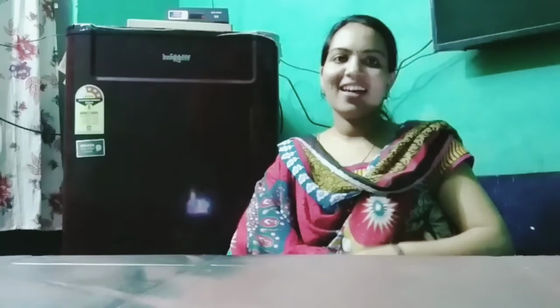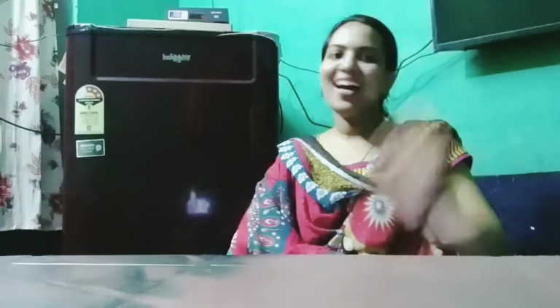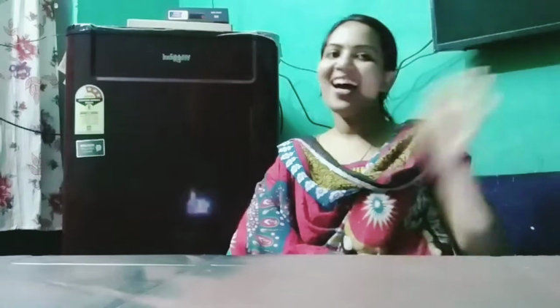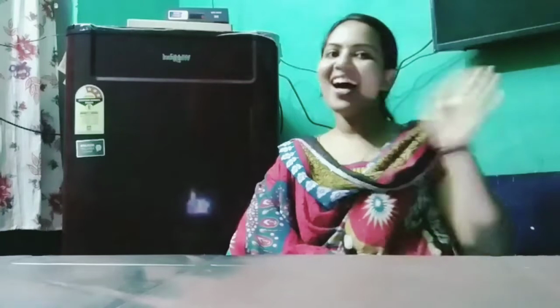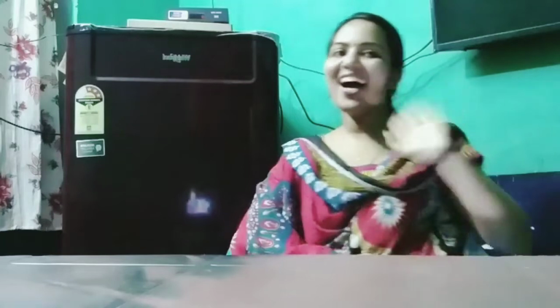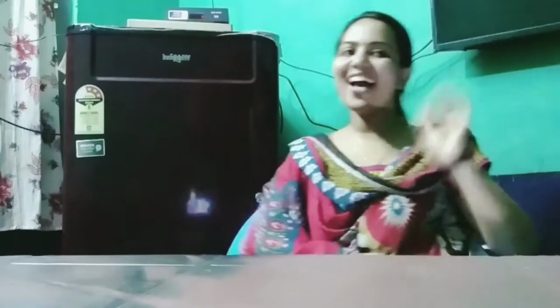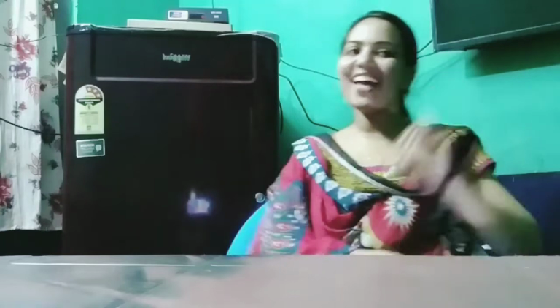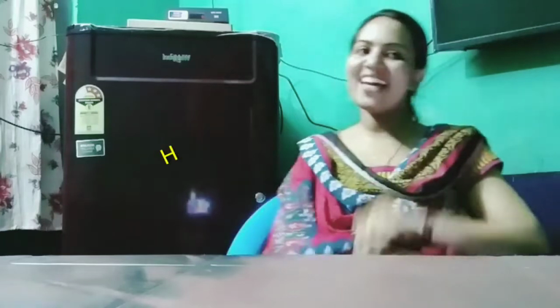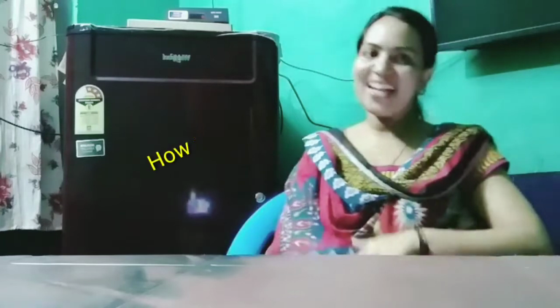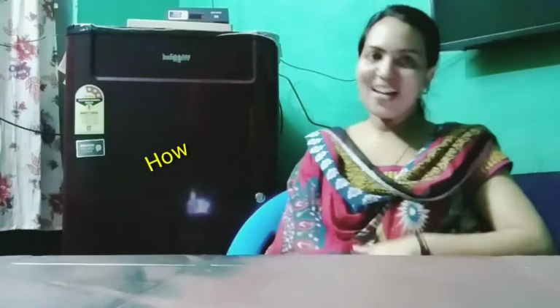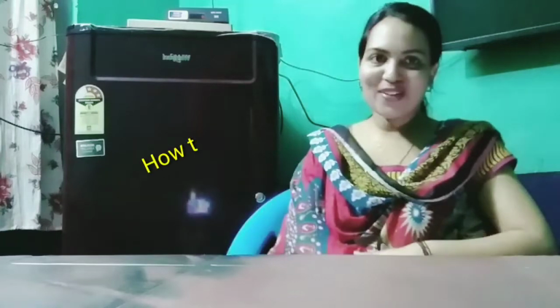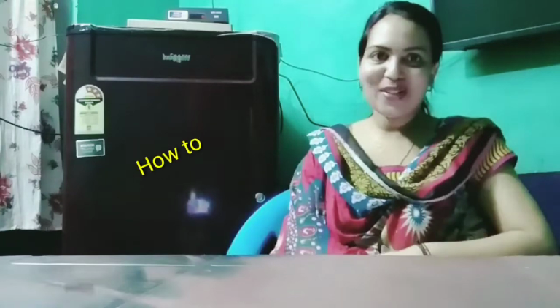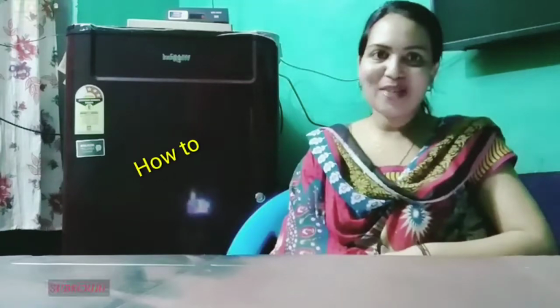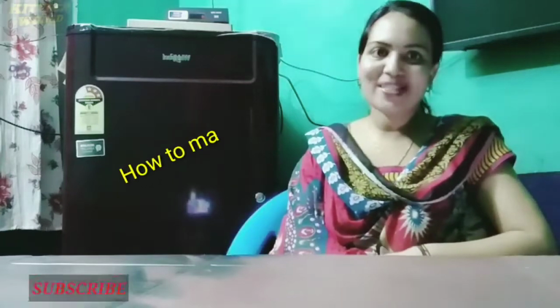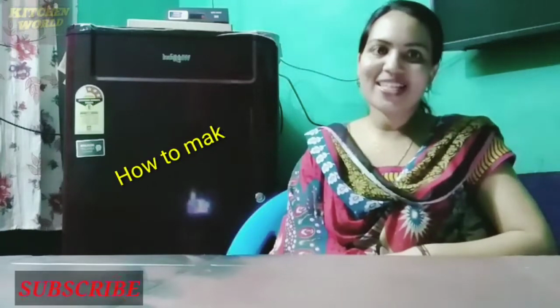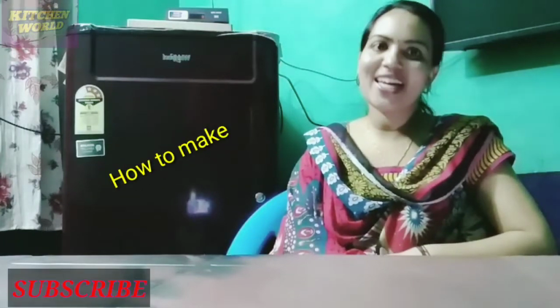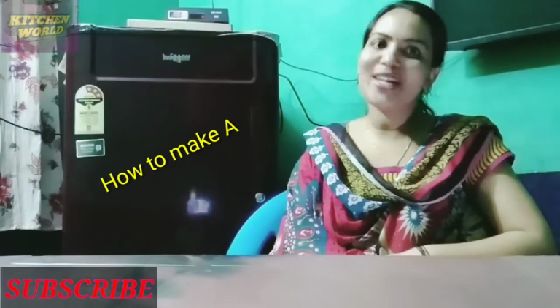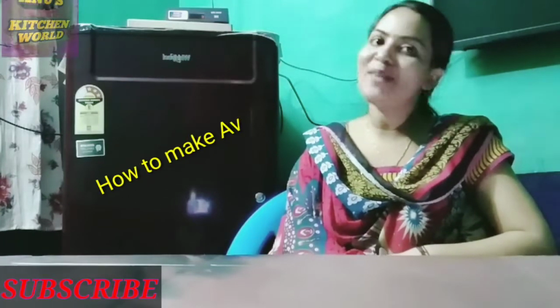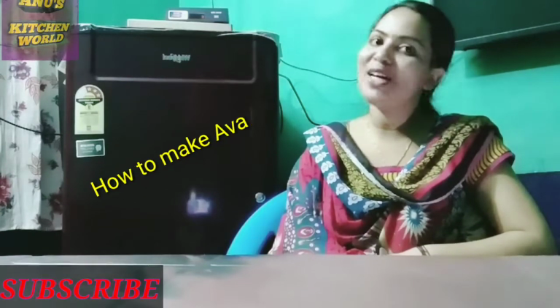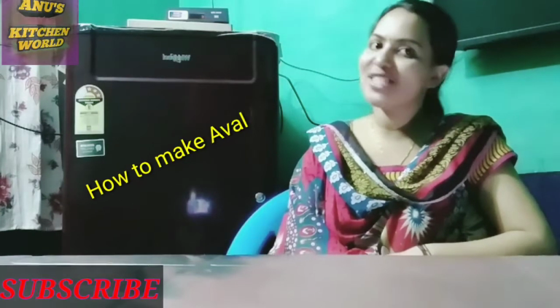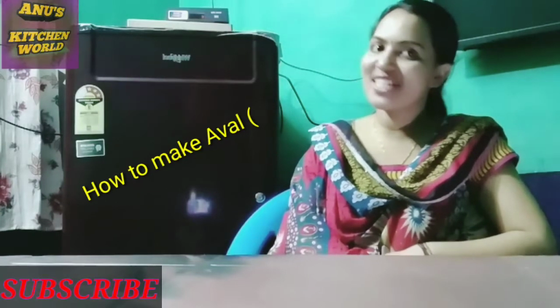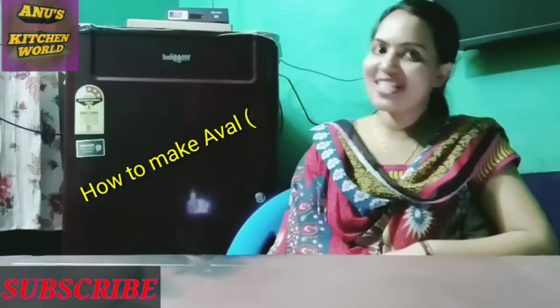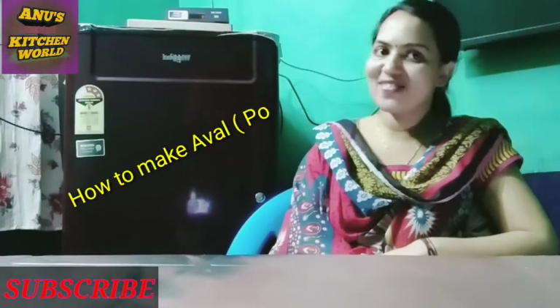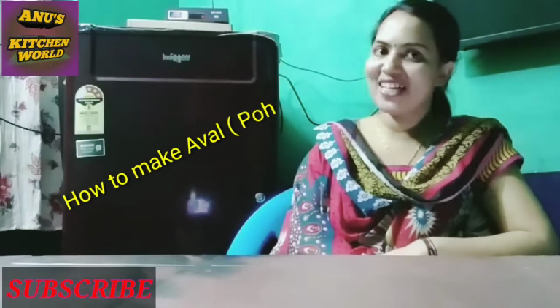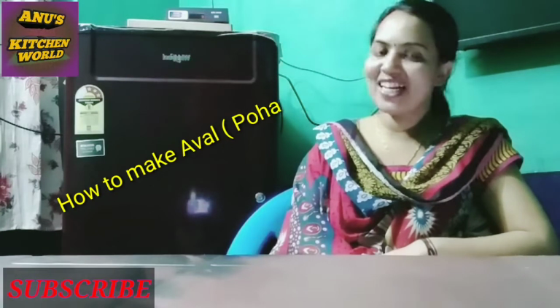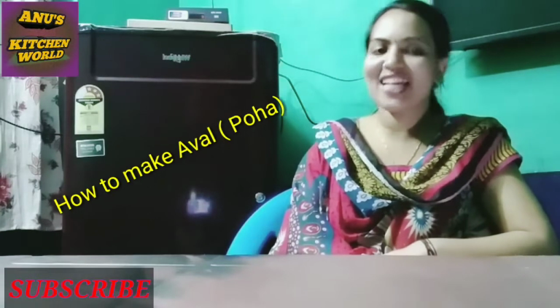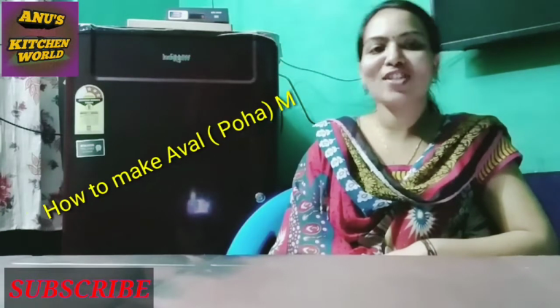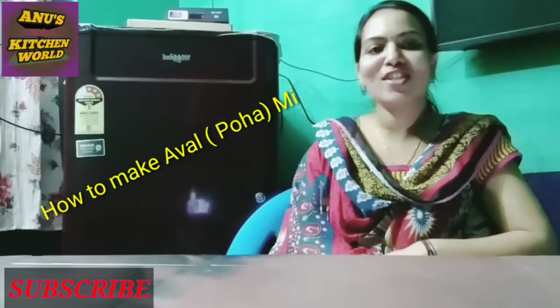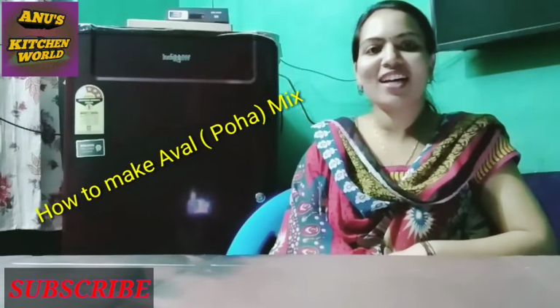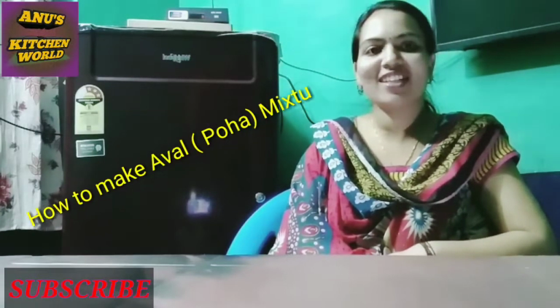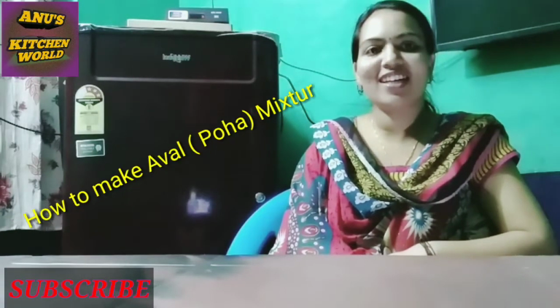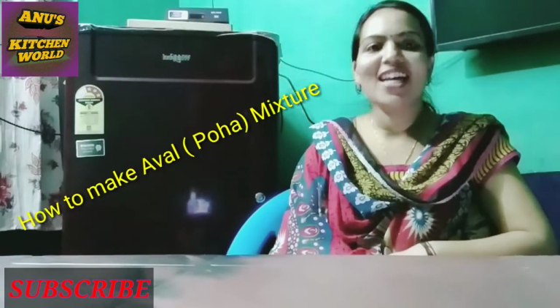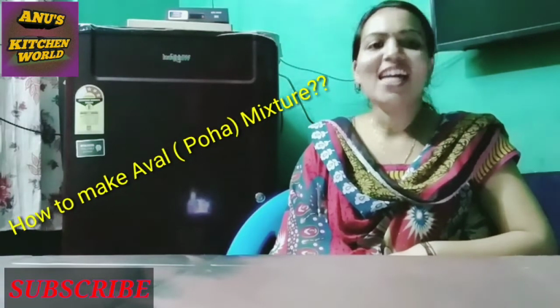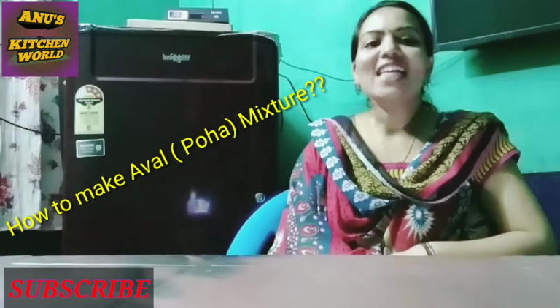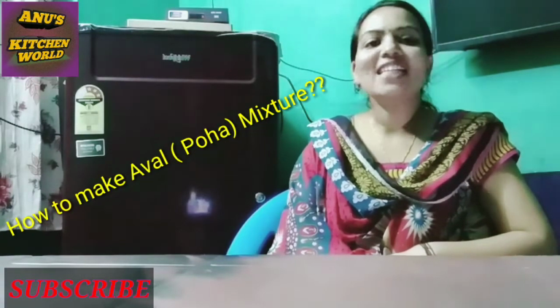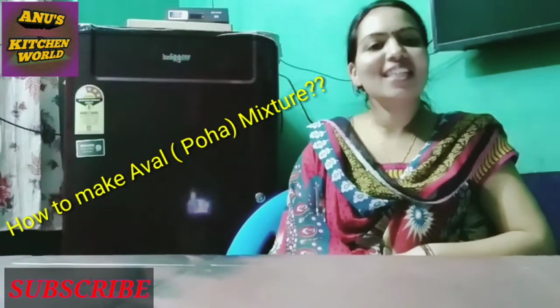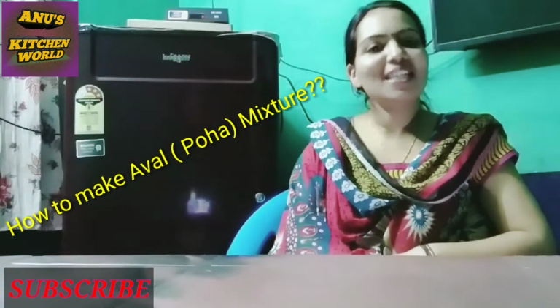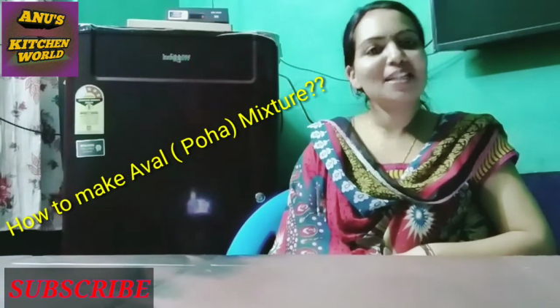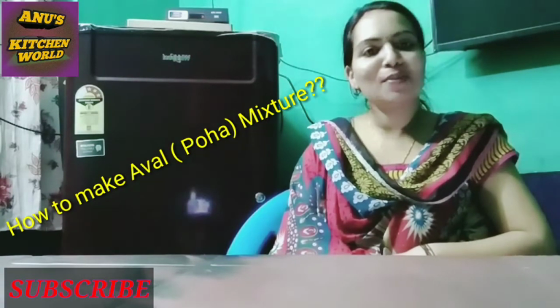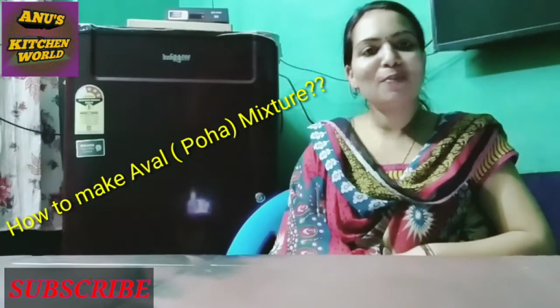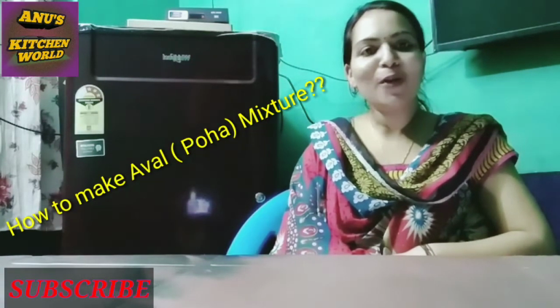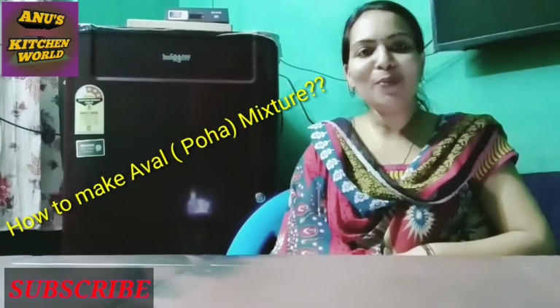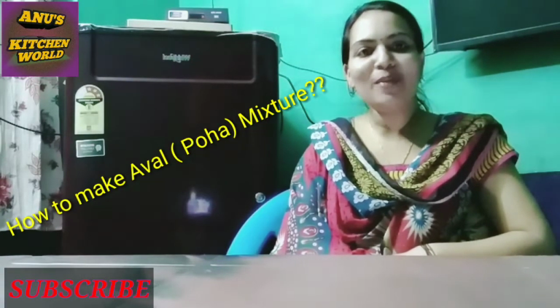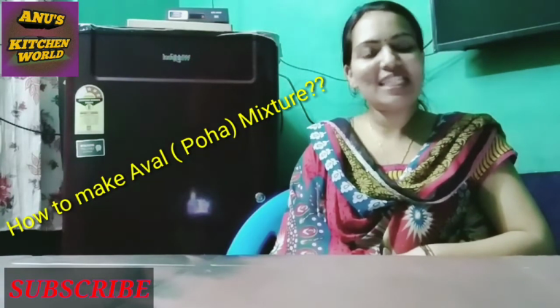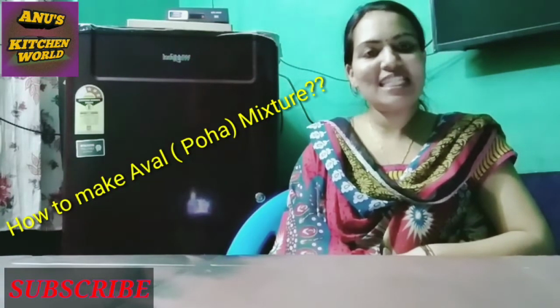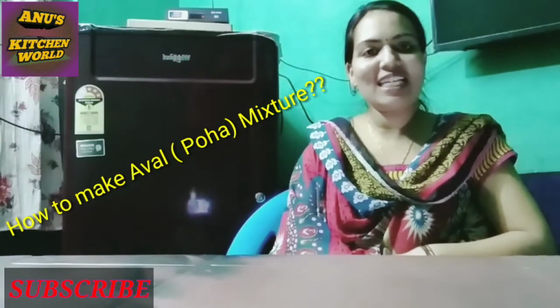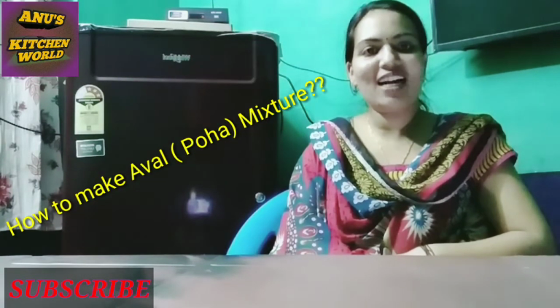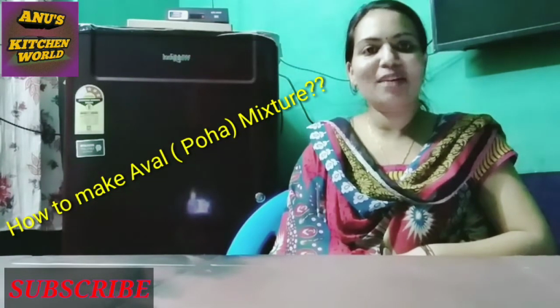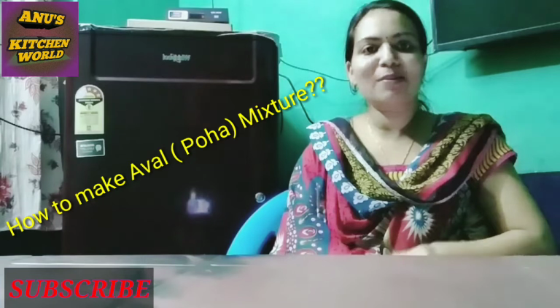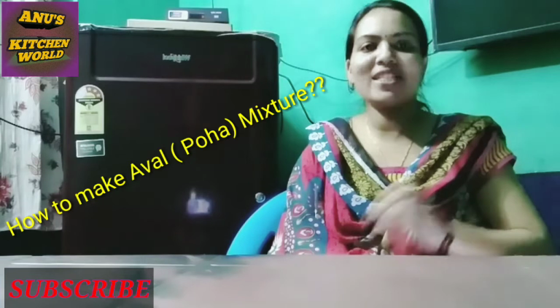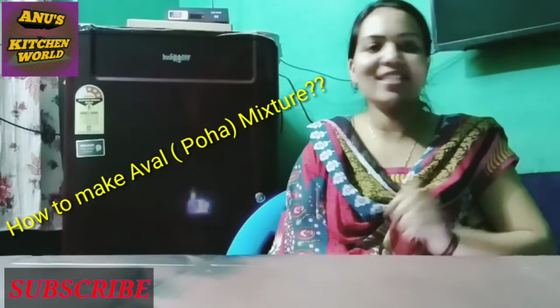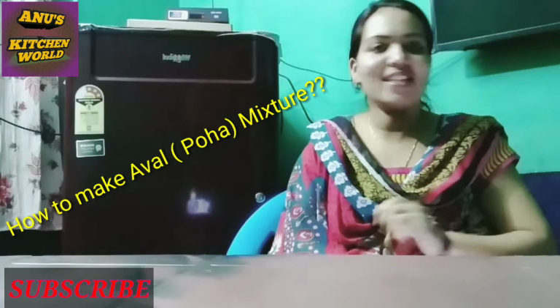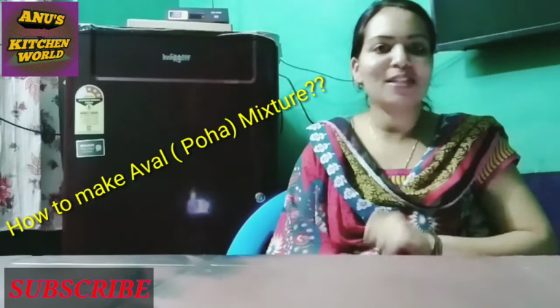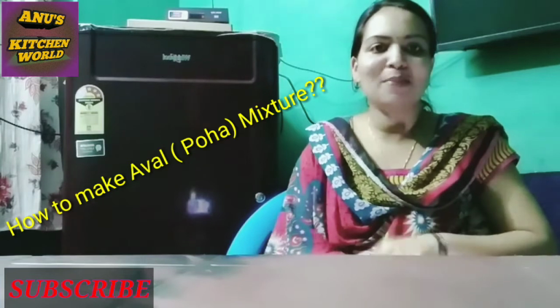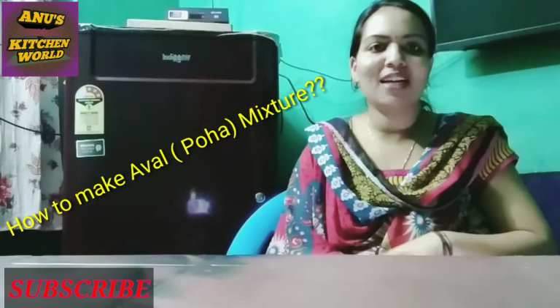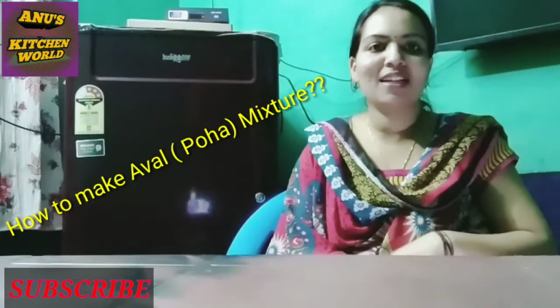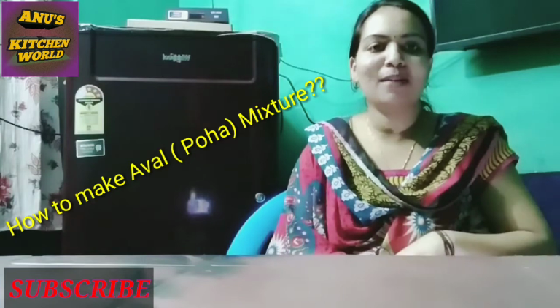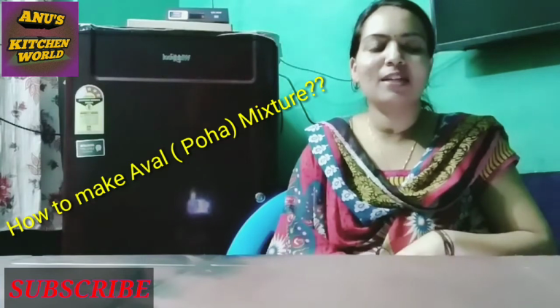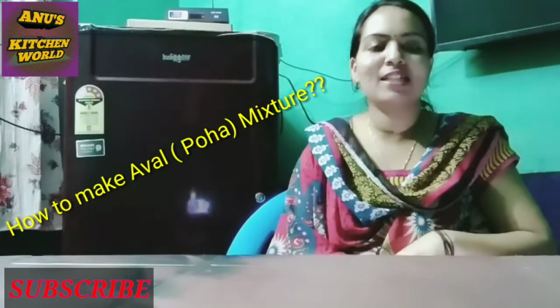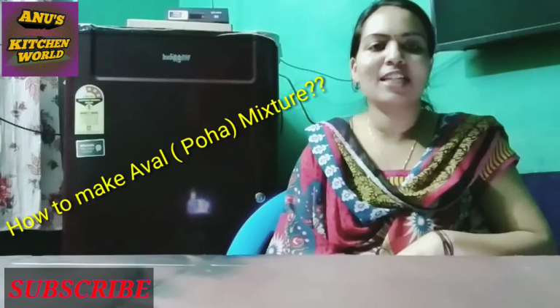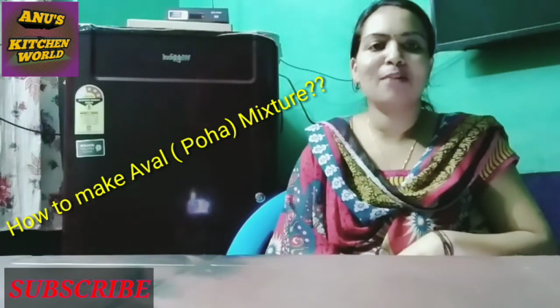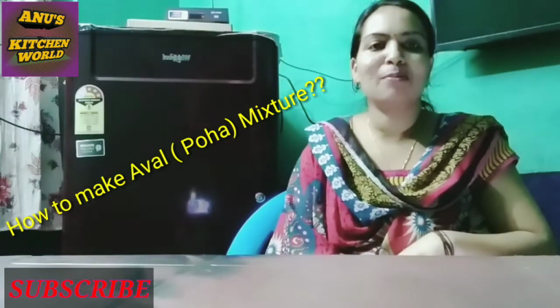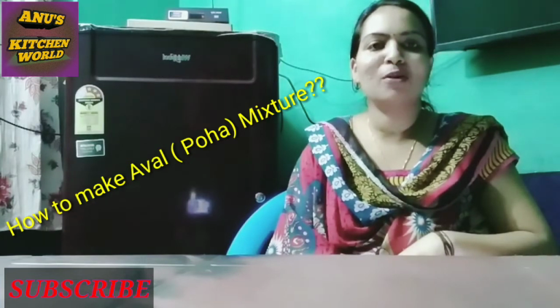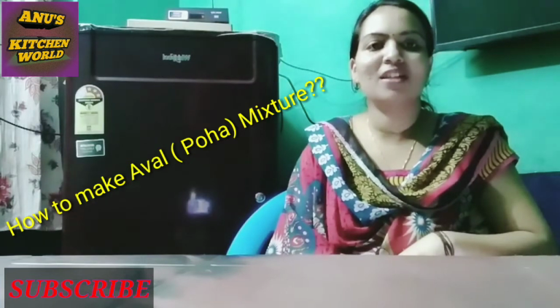Hi! Hello everyone, welcome to Aanuskiki Chuk. We are going to make a mixture recipe for our next recipe.